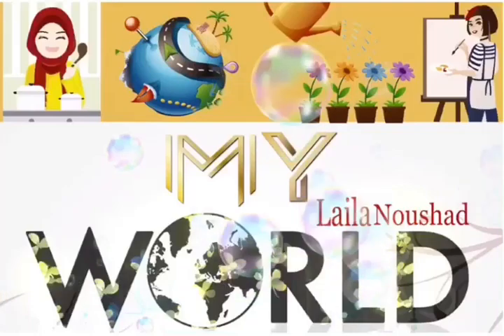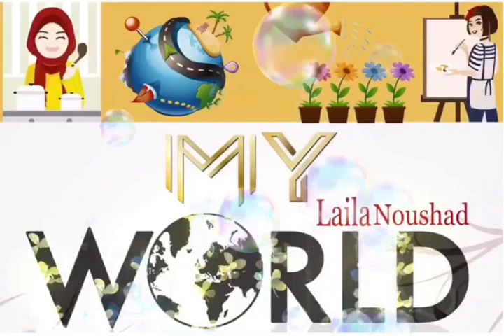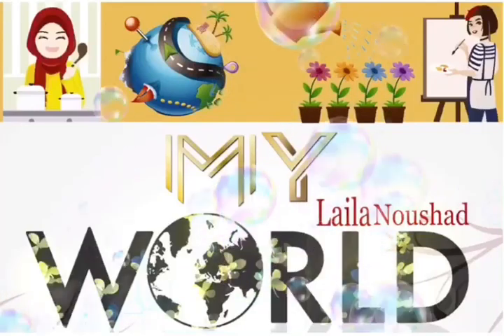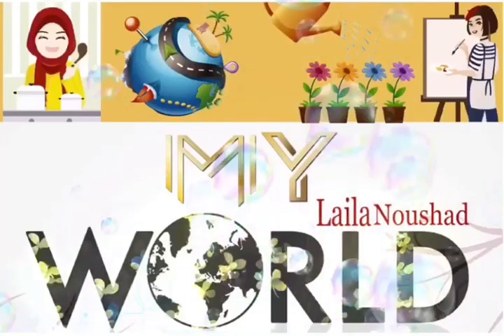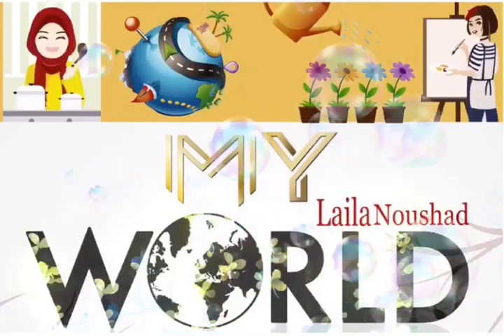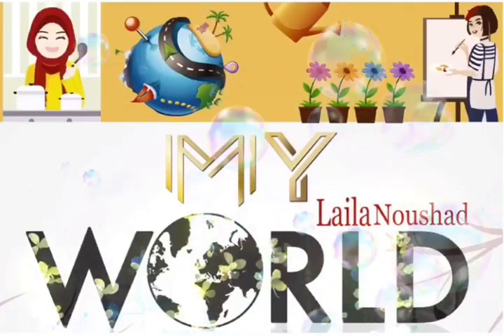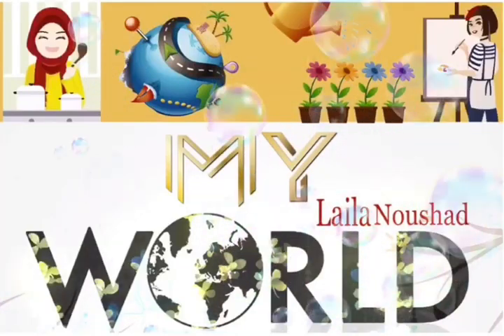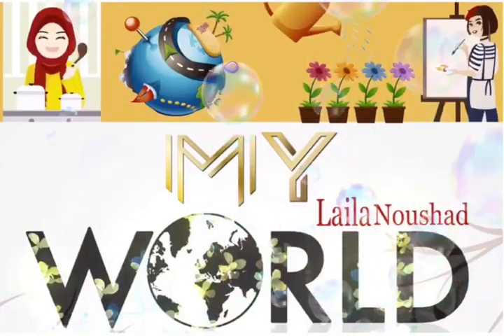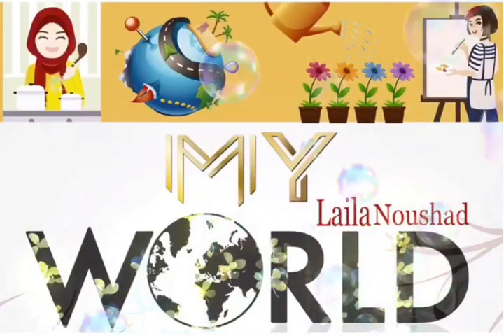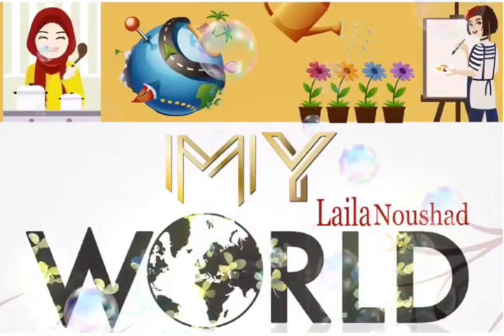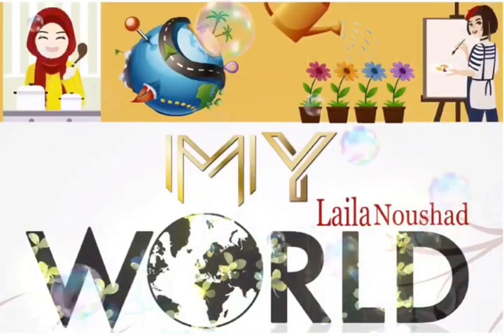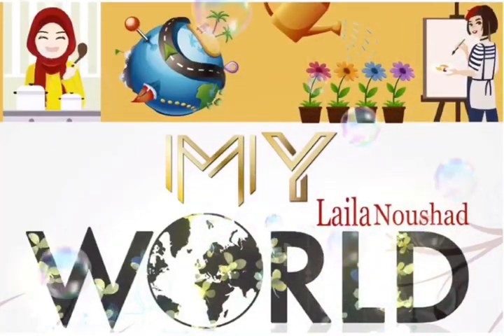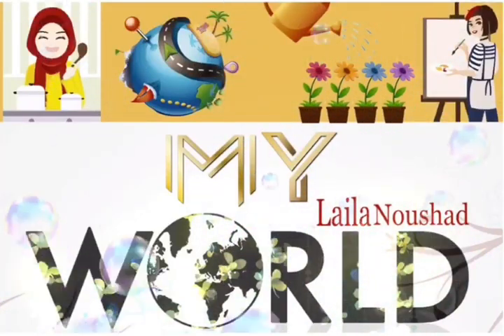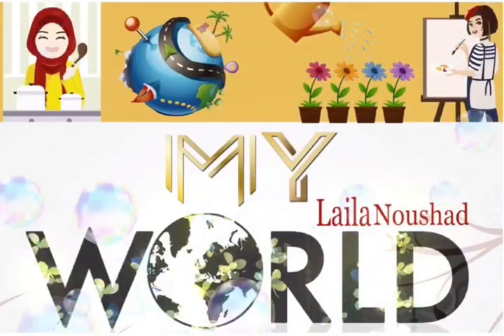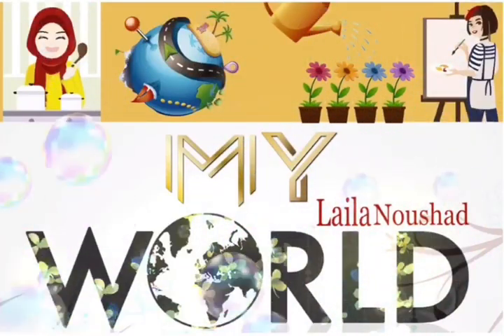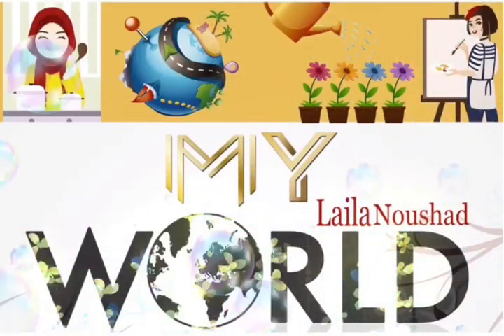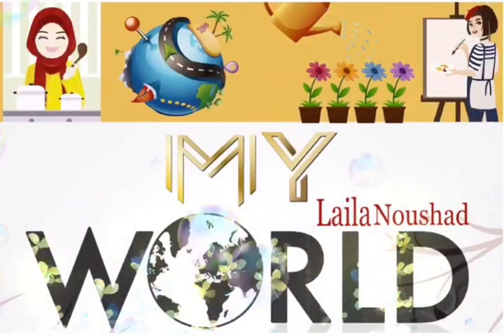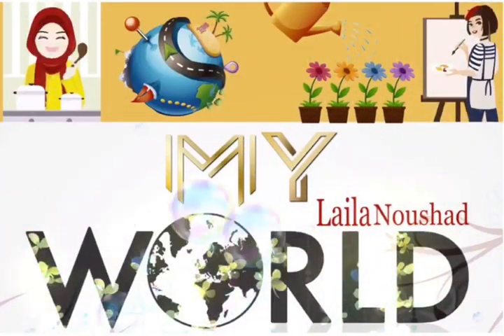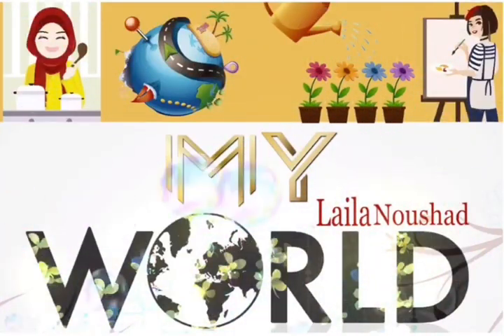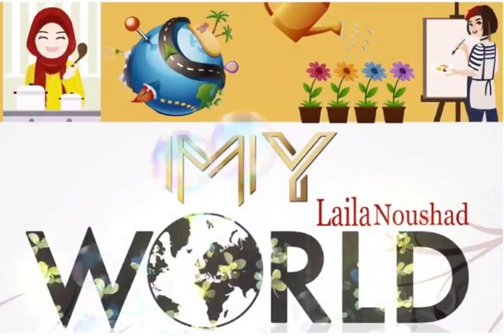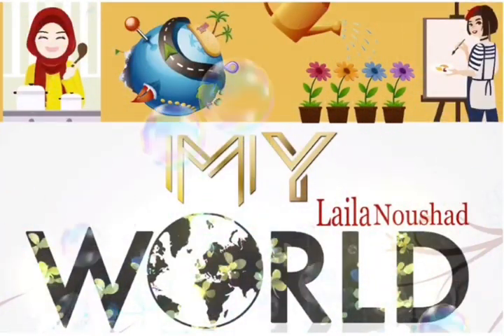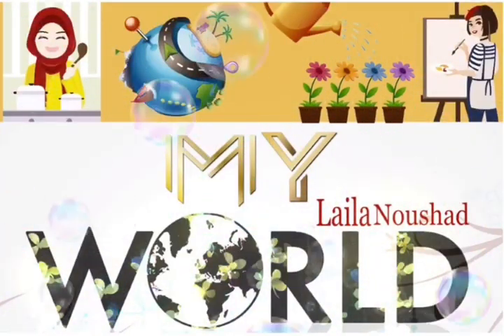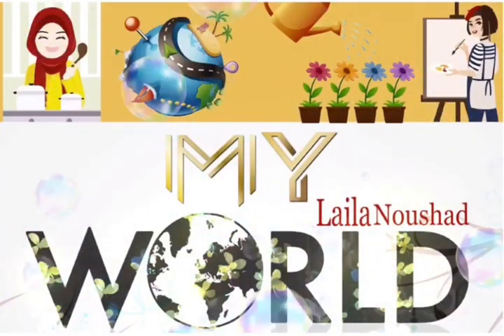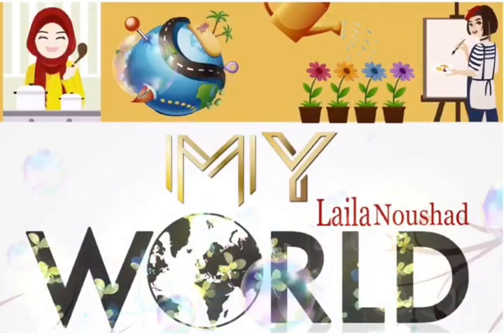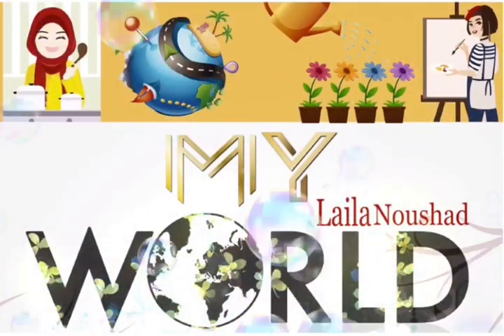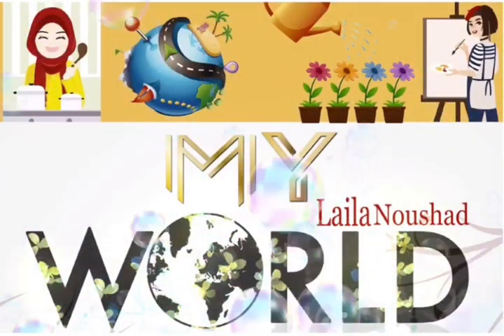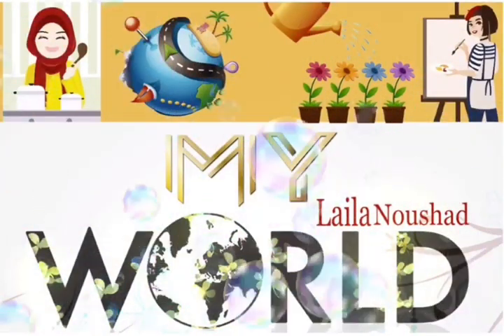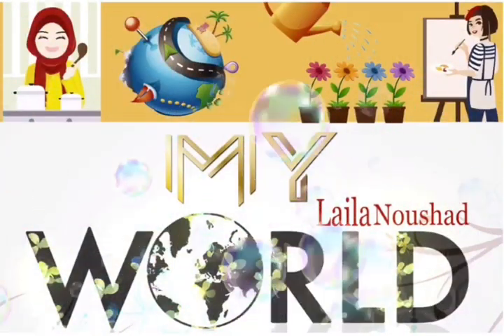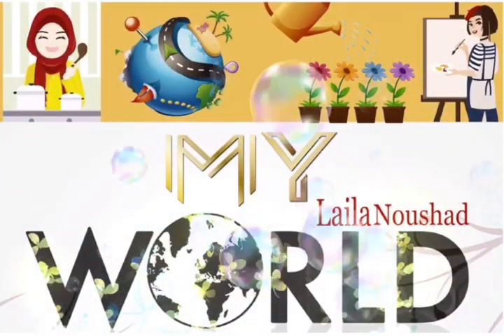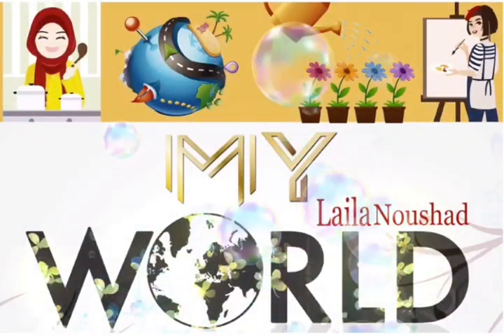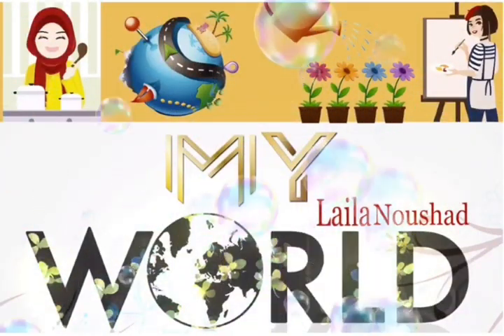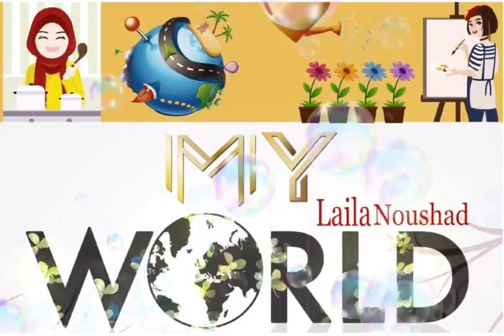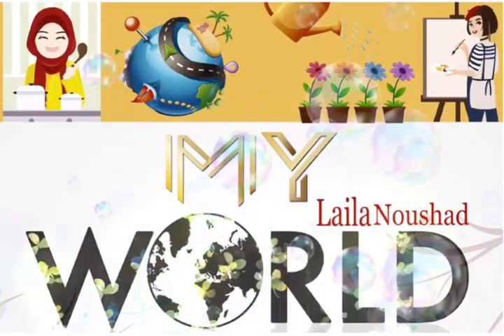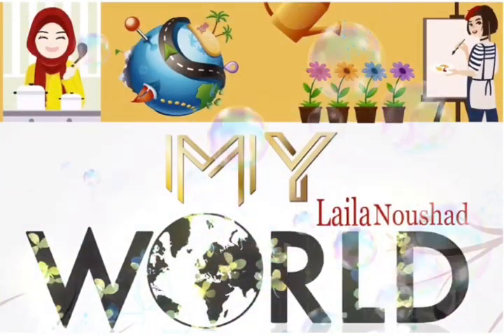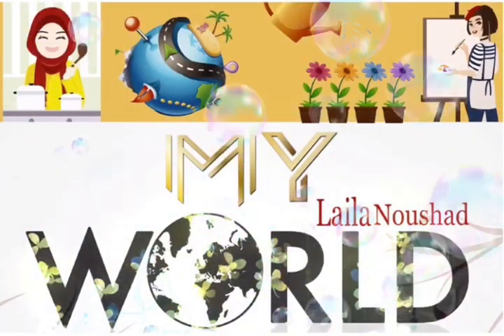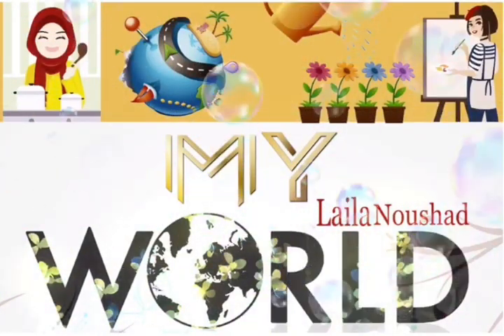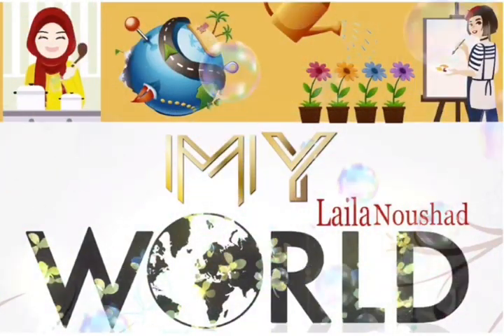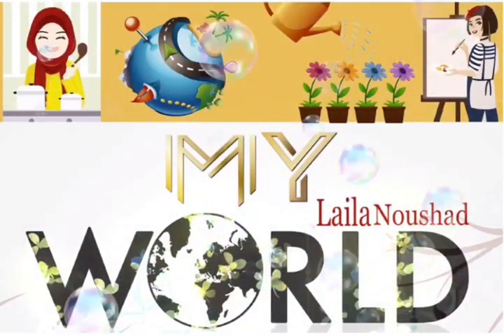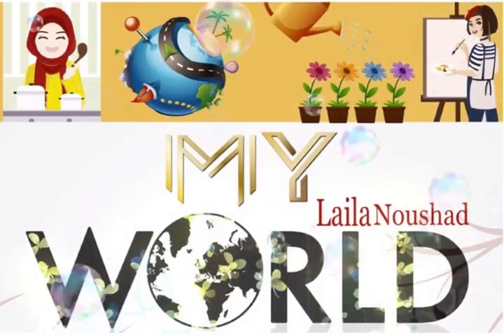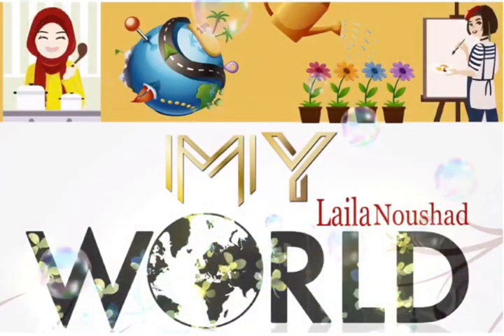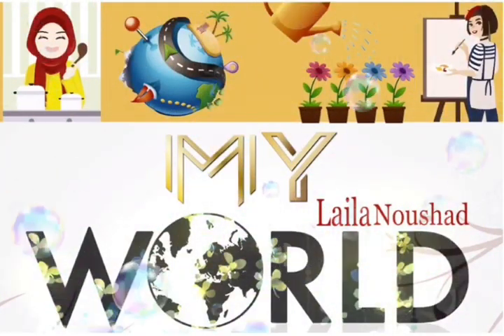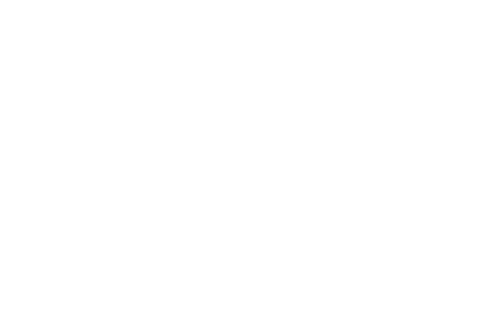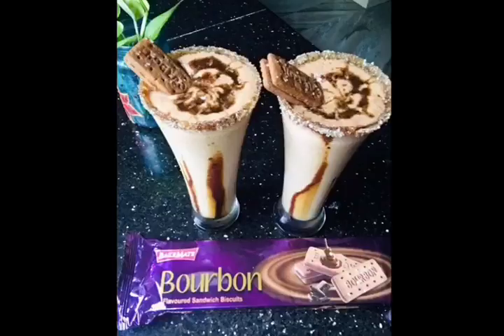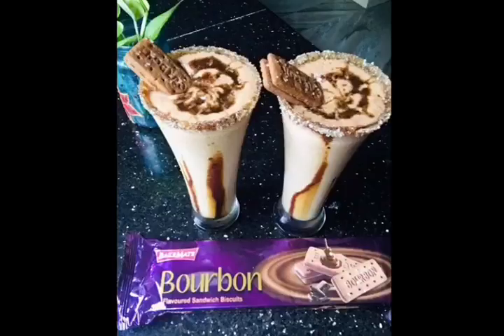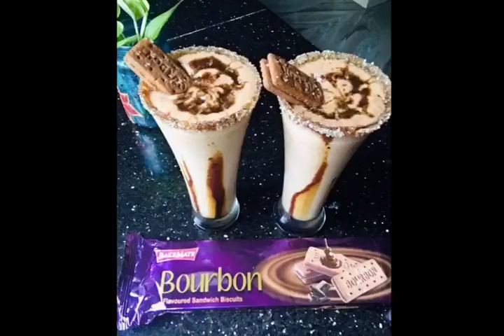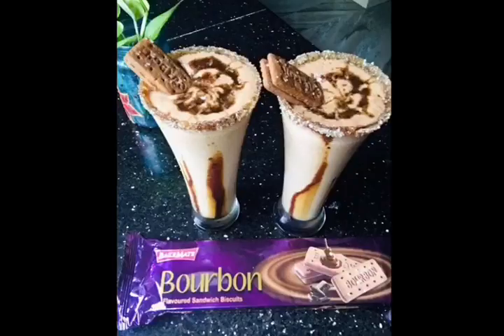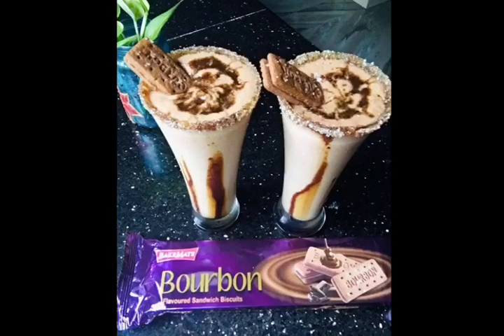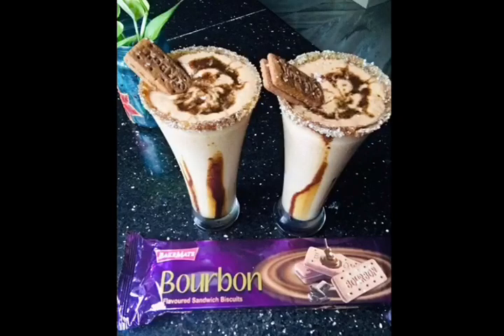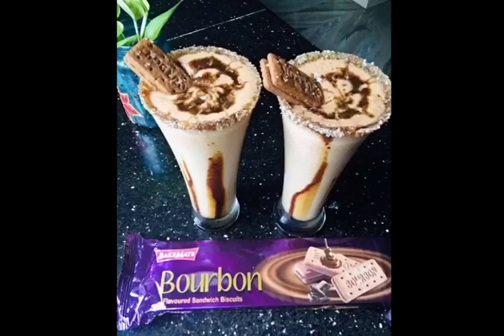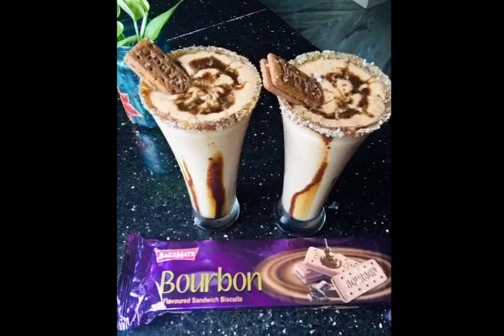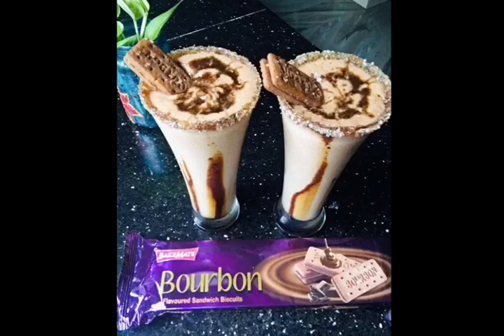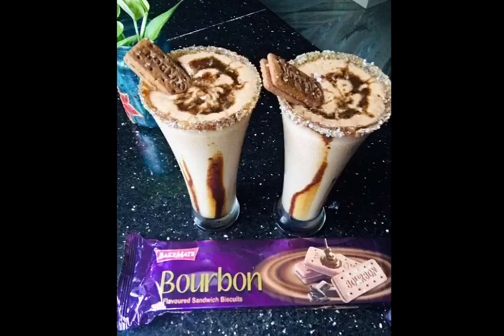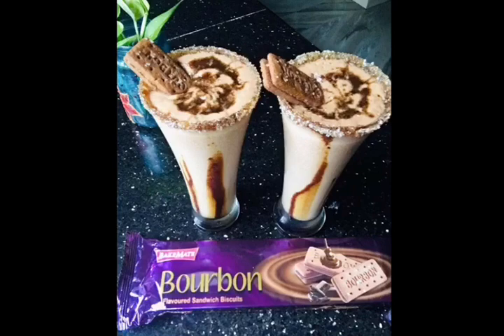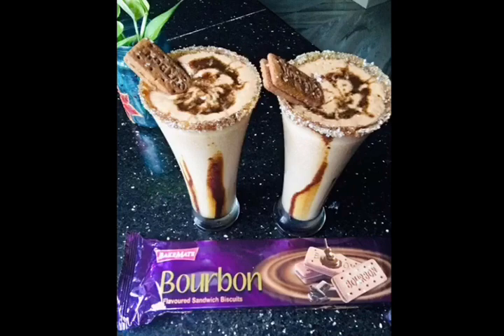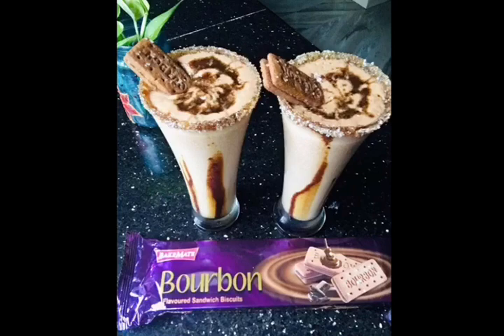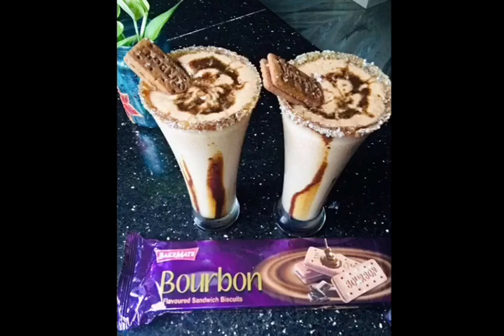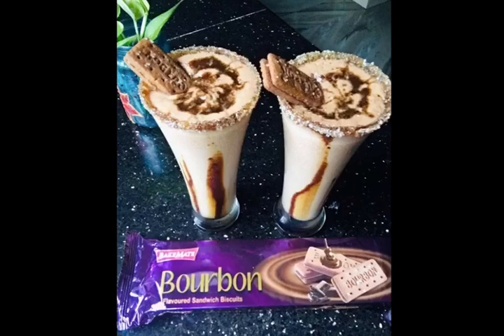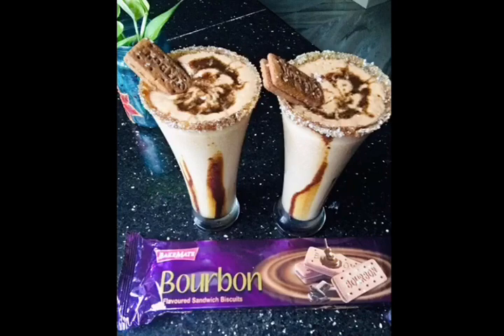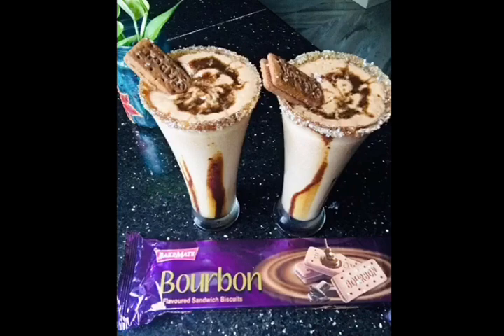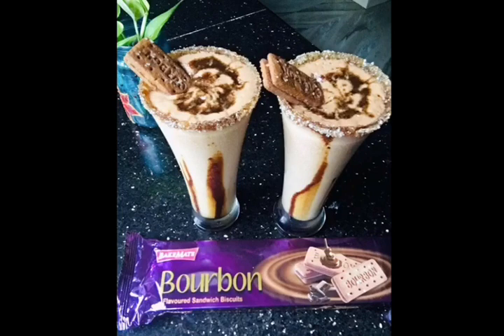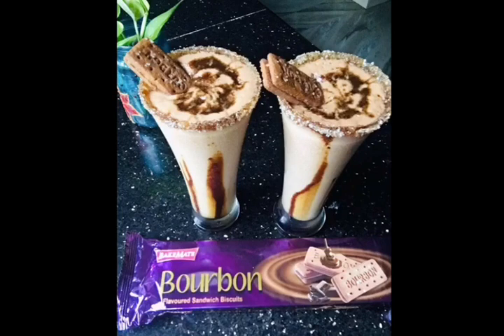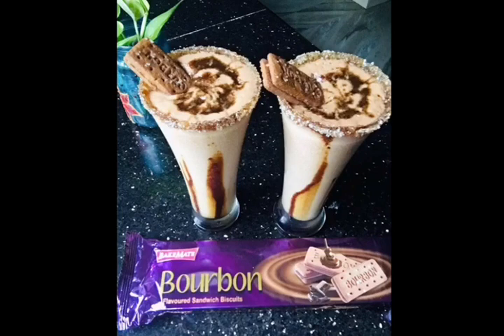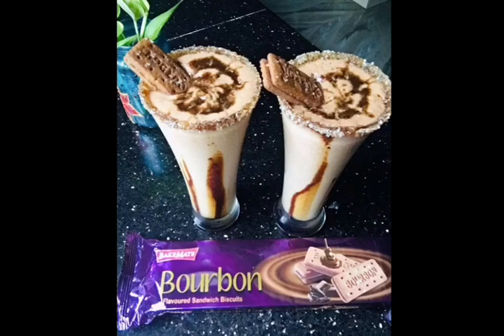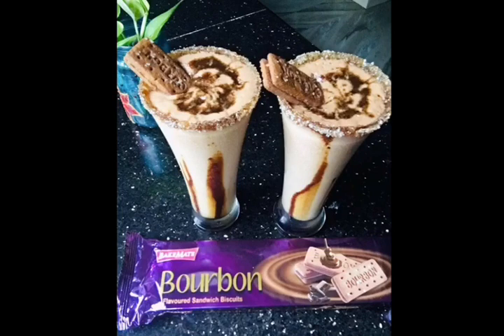Hi Friends! Assalamualaikum! Welcome back to my channel. I am going to make a recipe for bourbon biscuit.